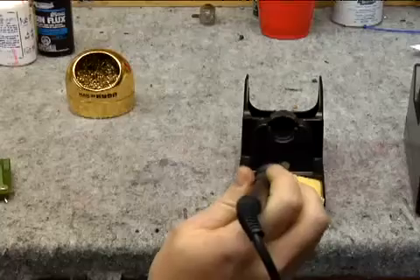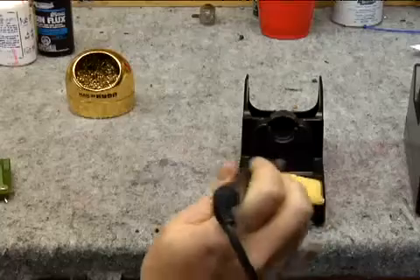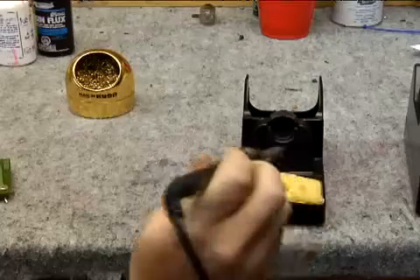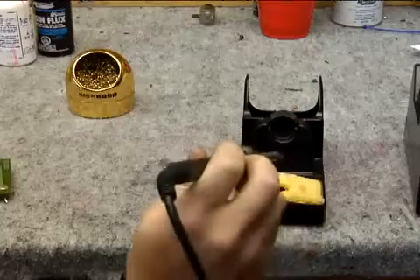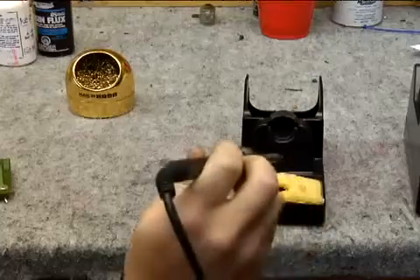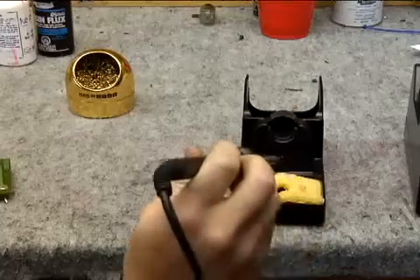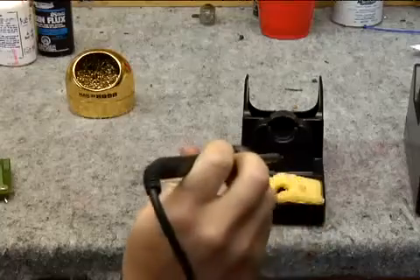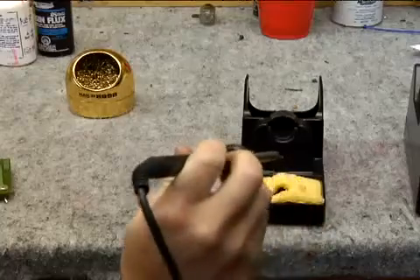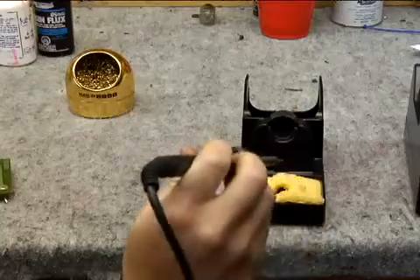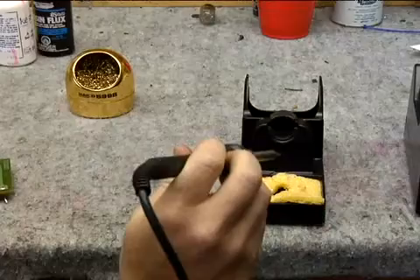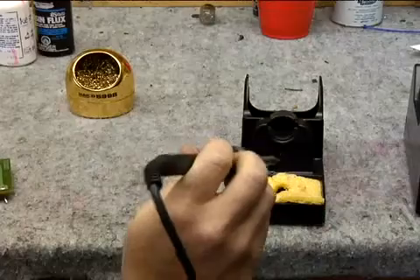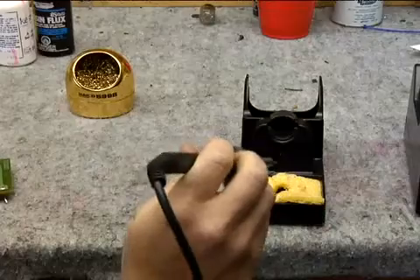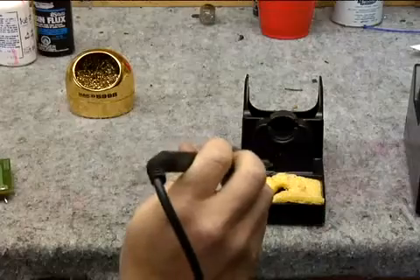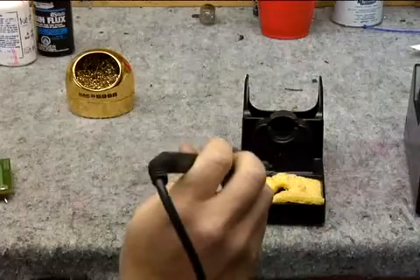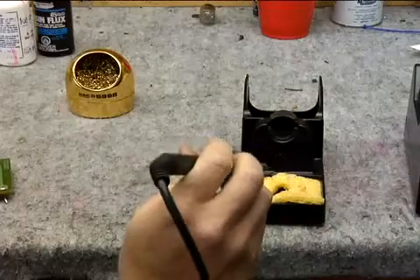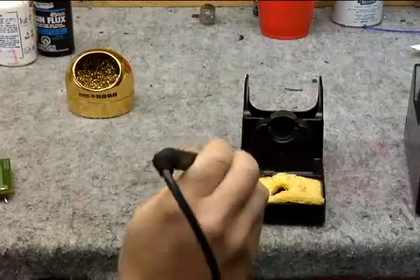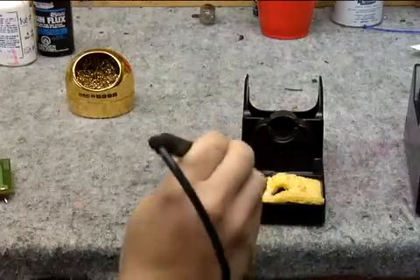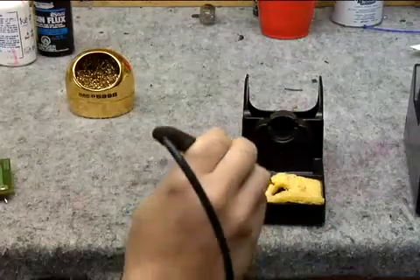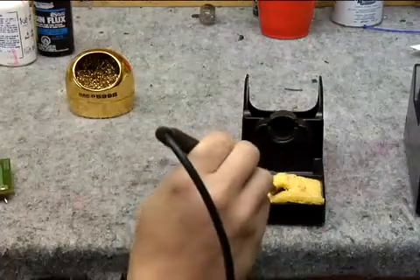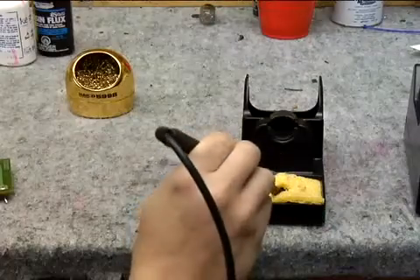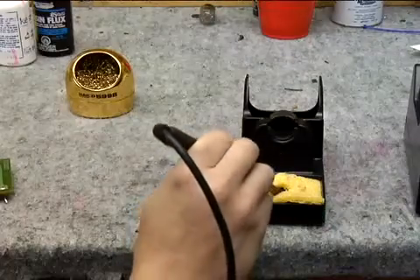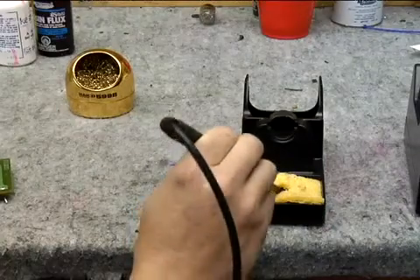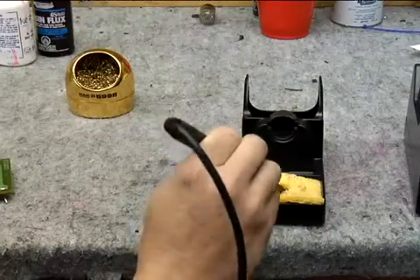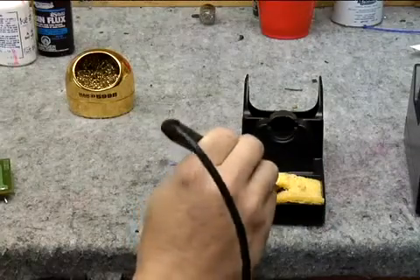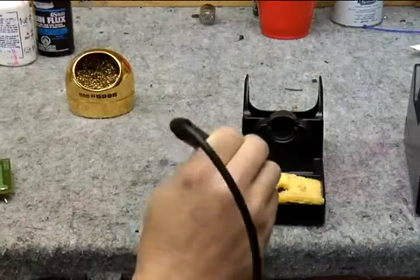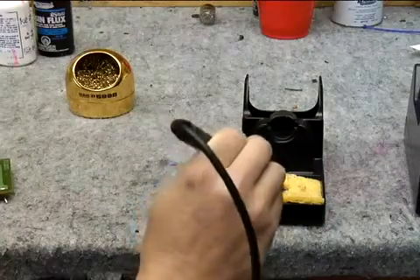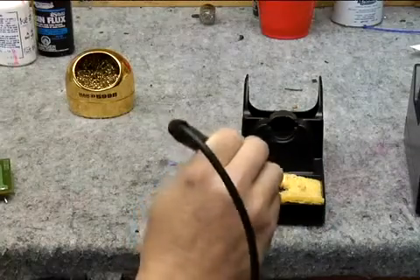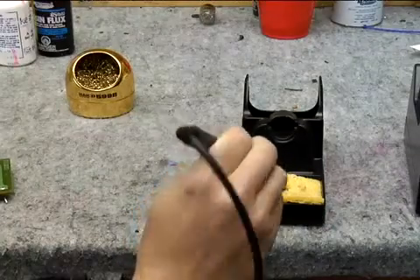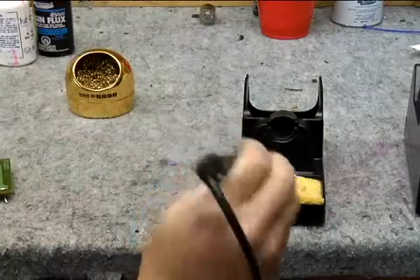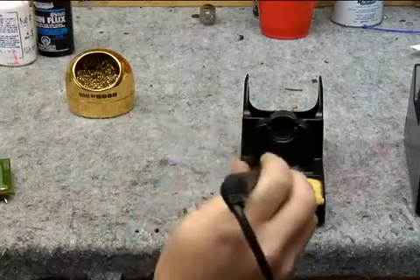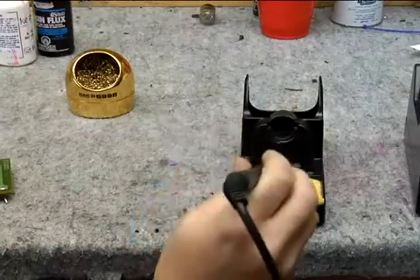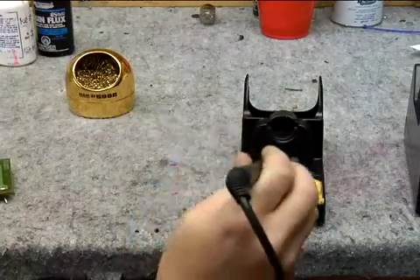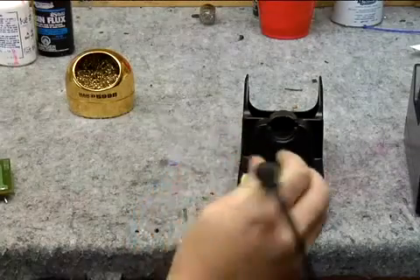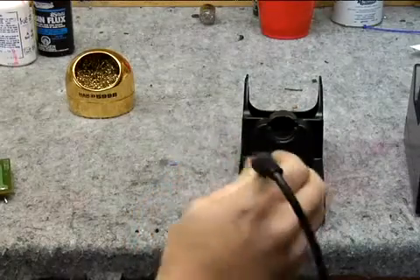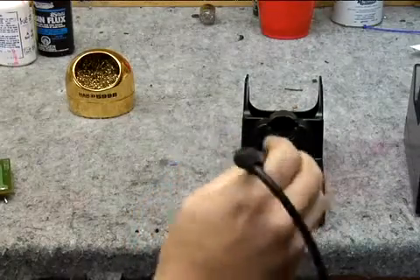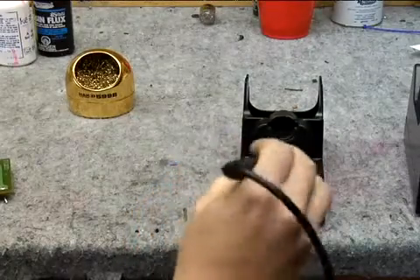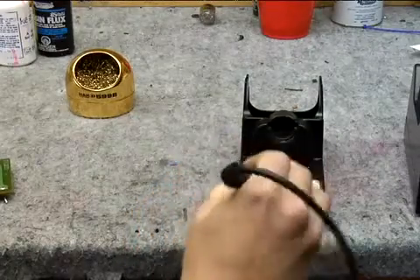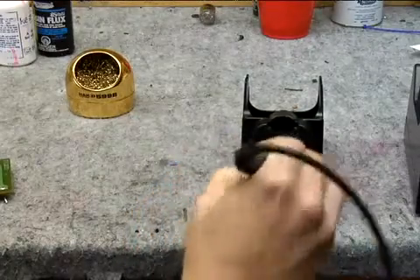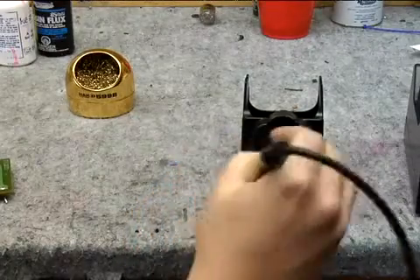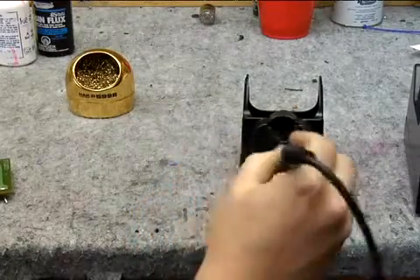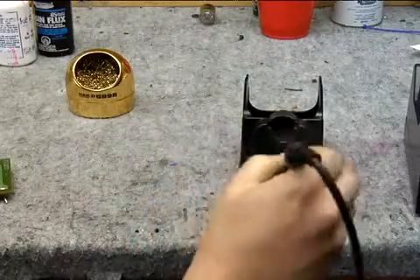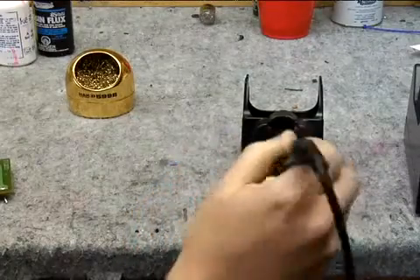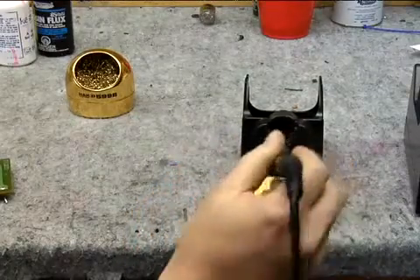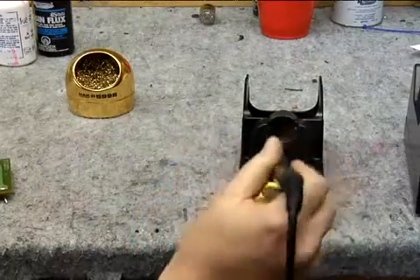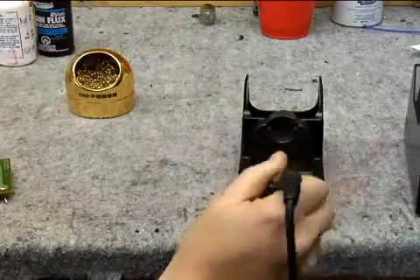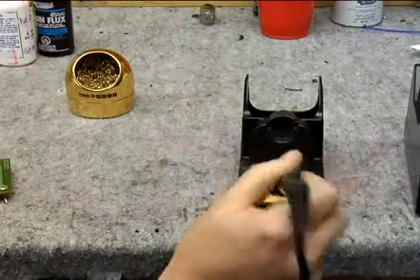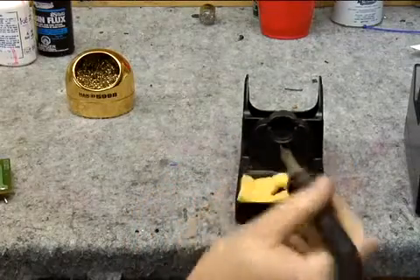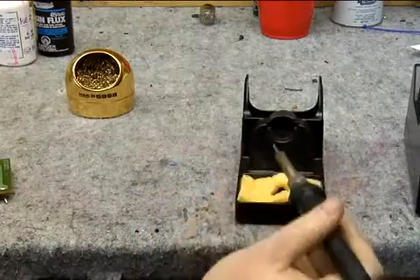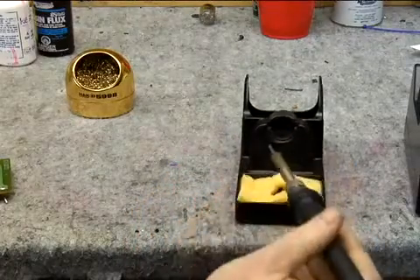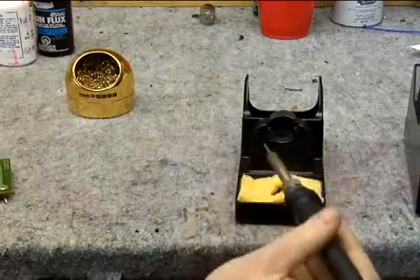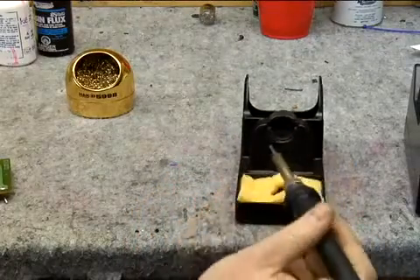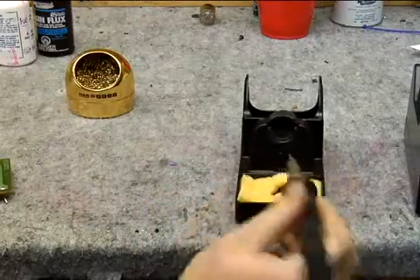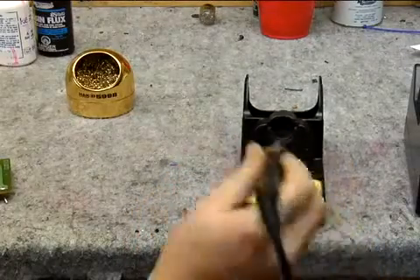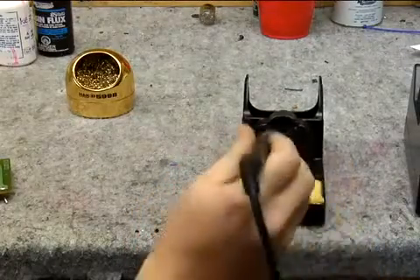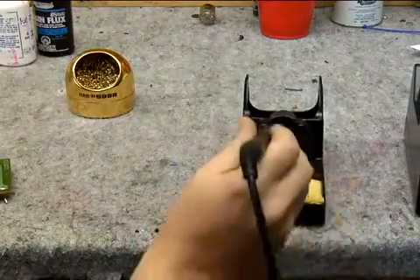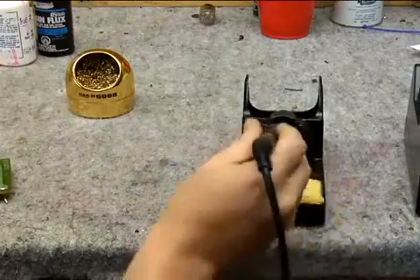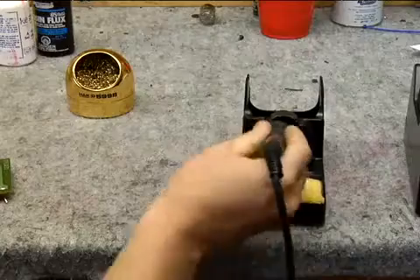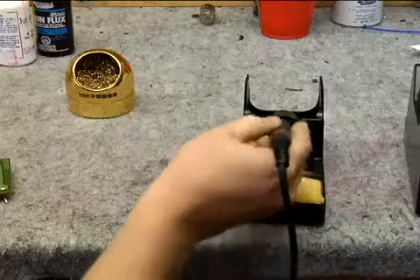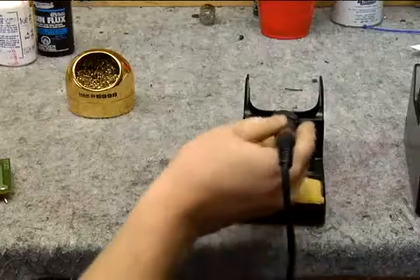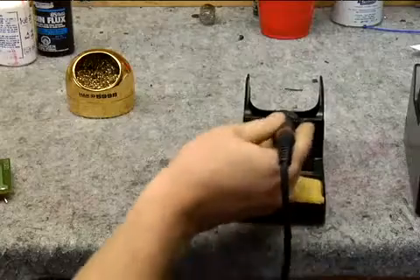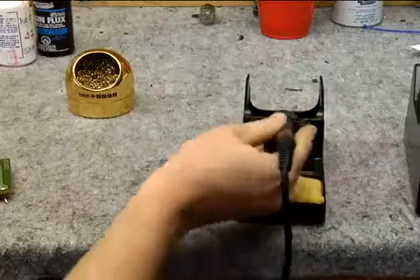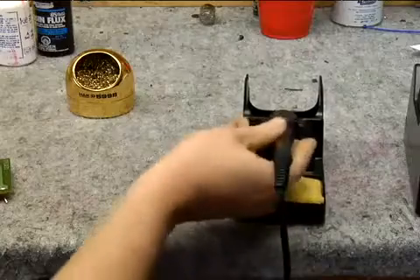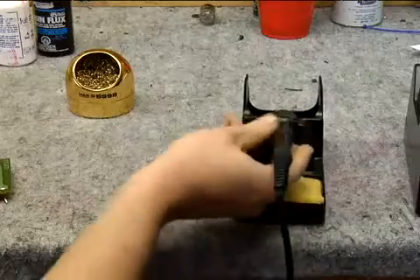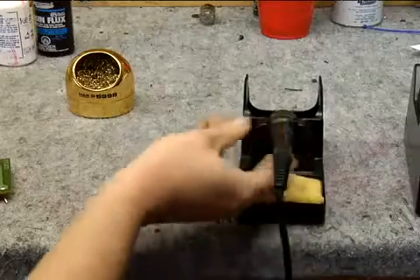Now before returning the iron to the holder we scrape off any impurities. Tap it and return.